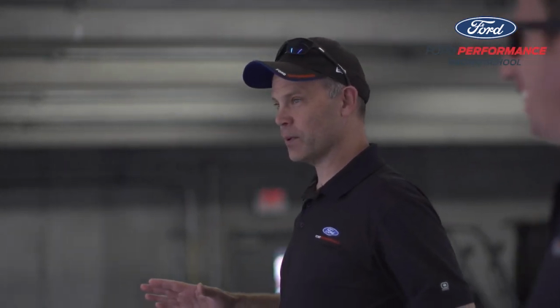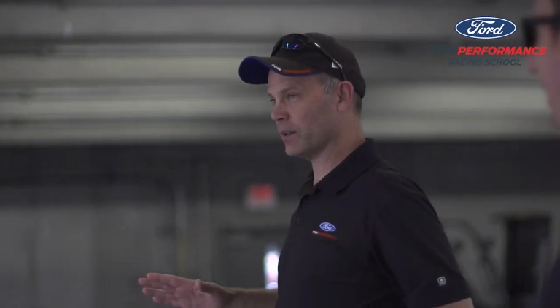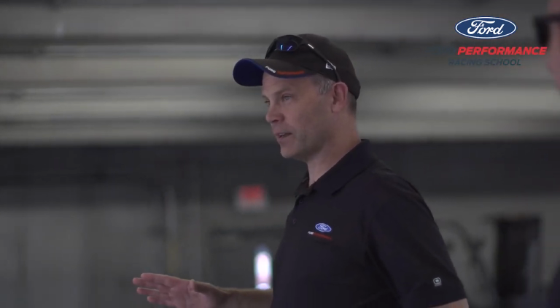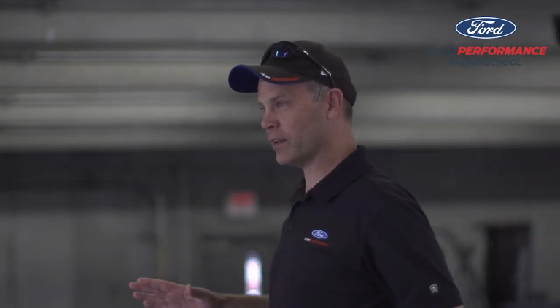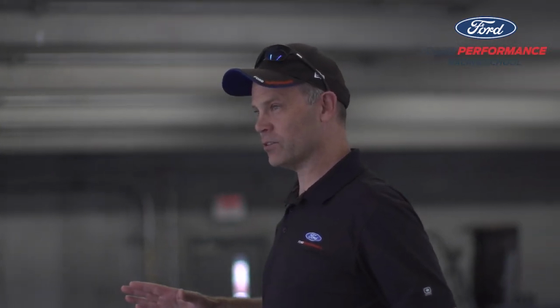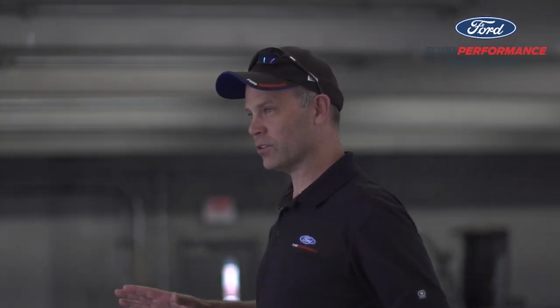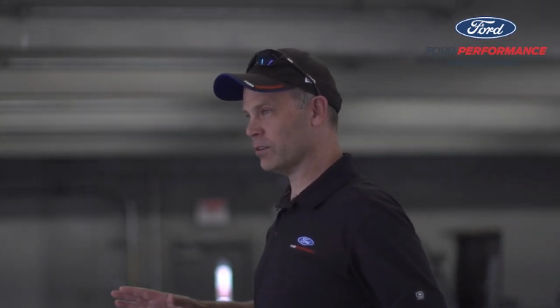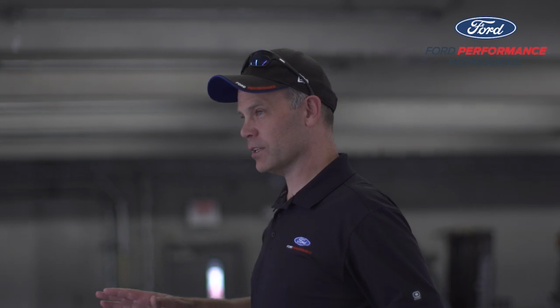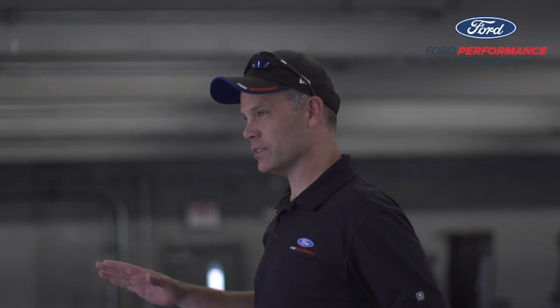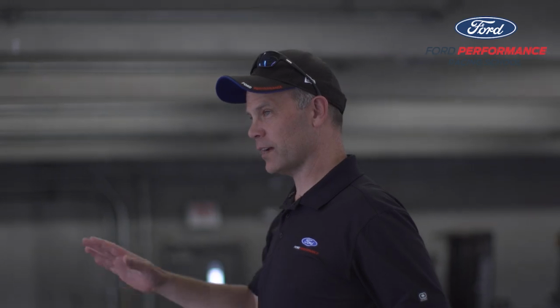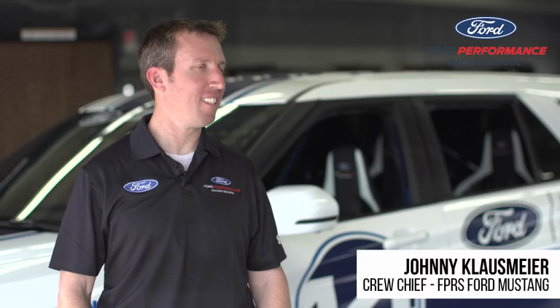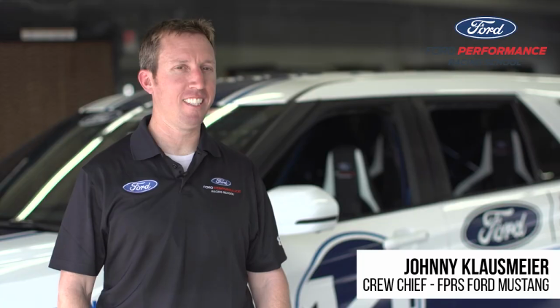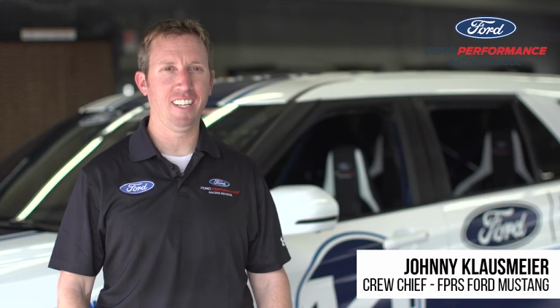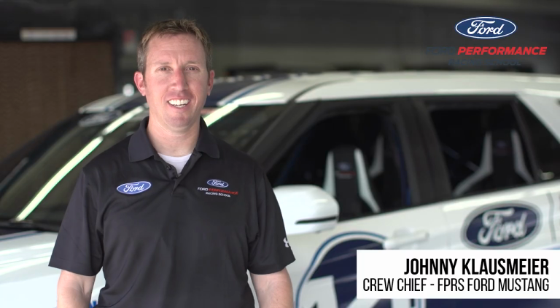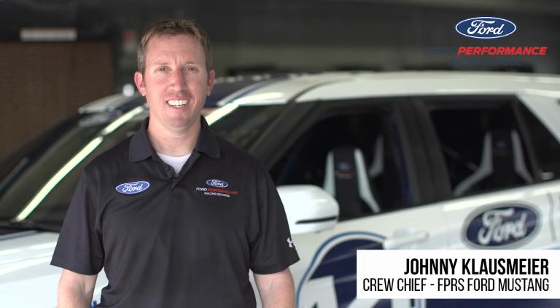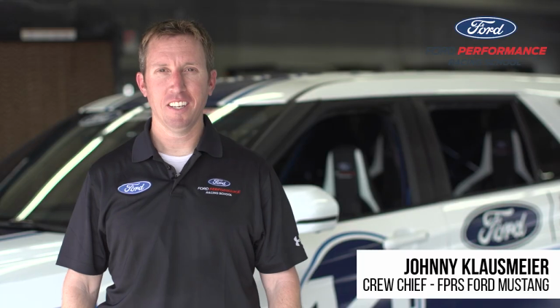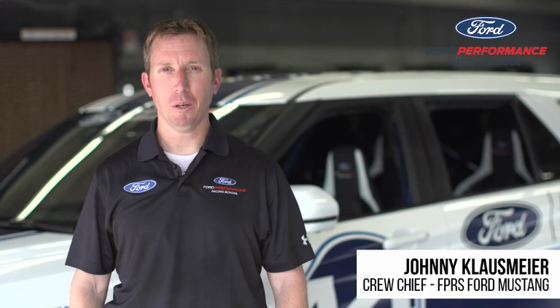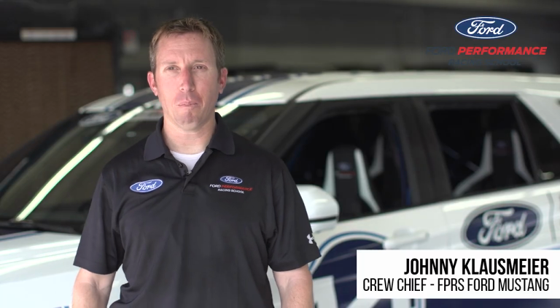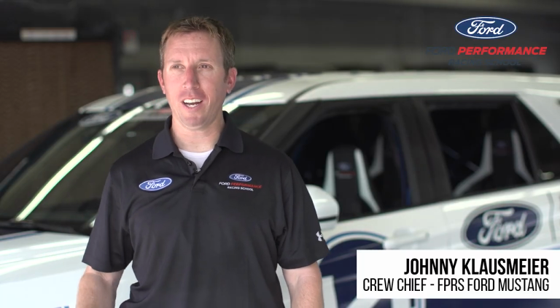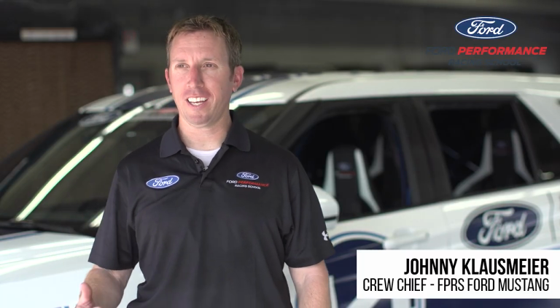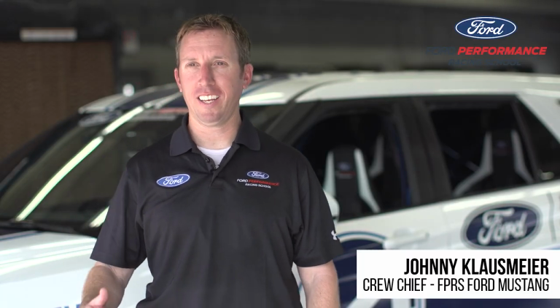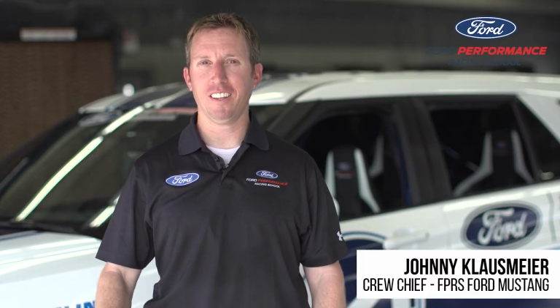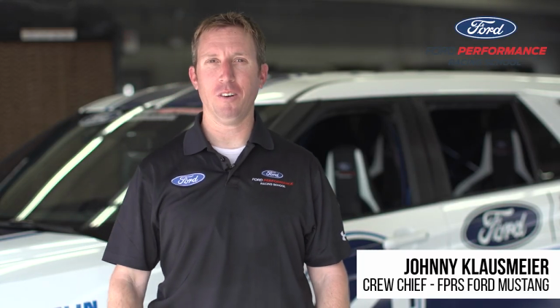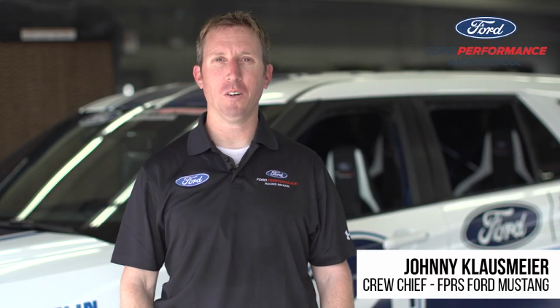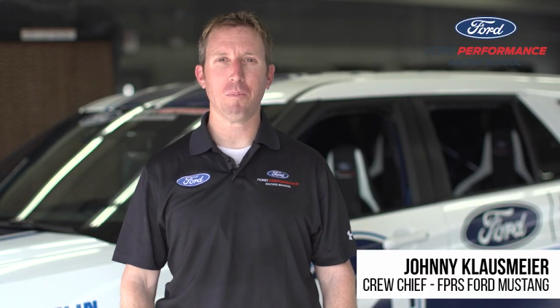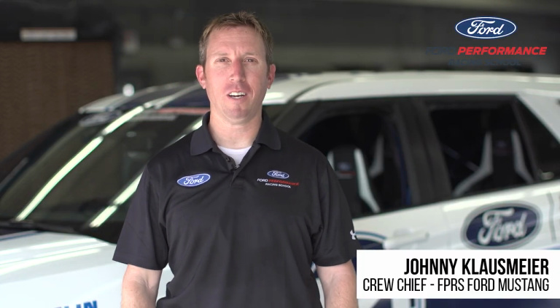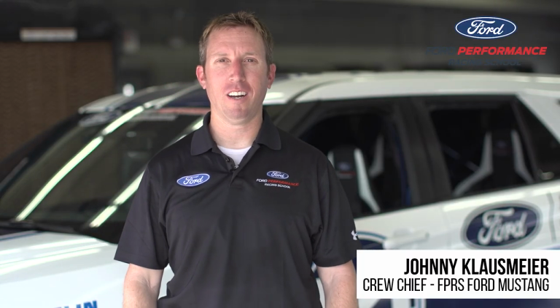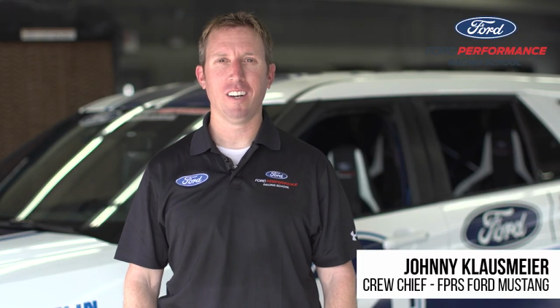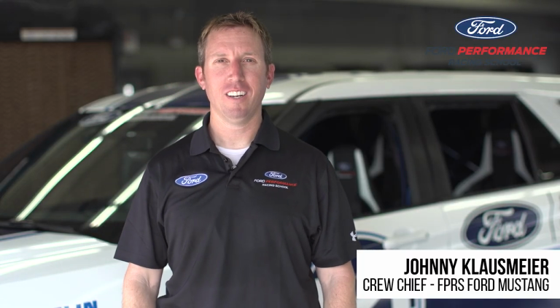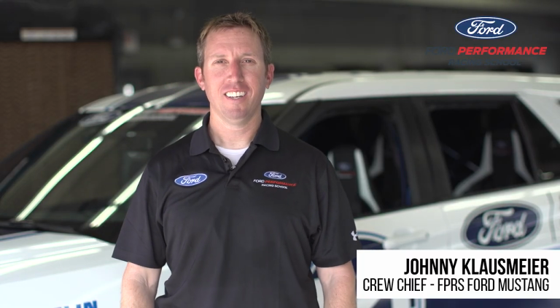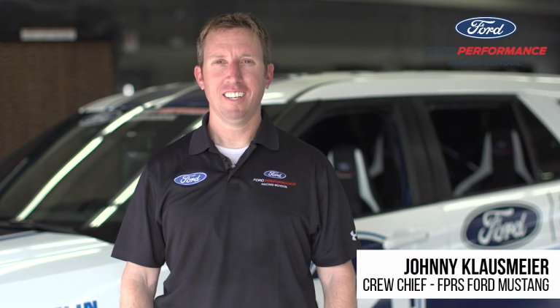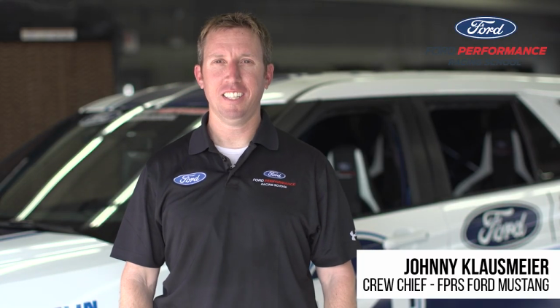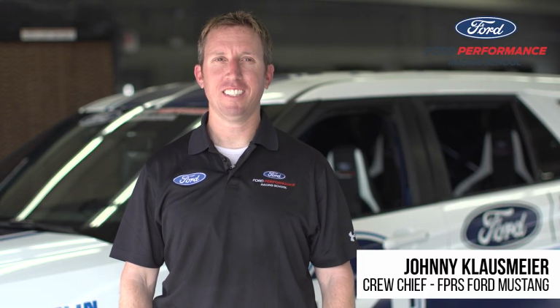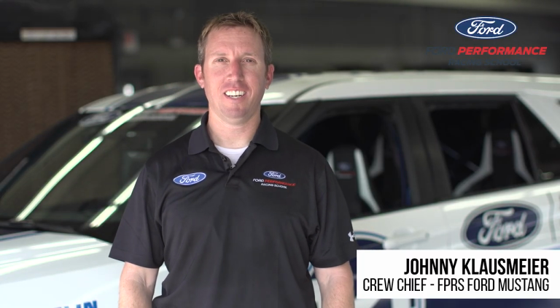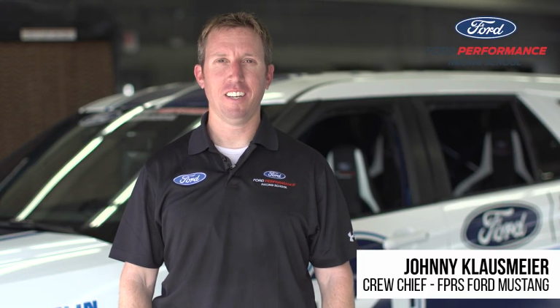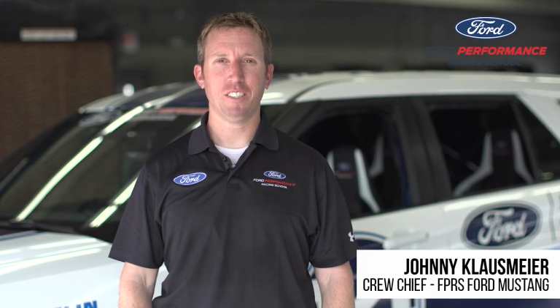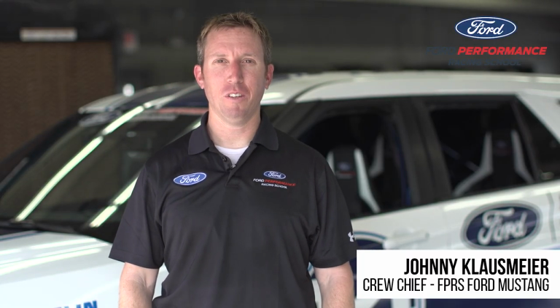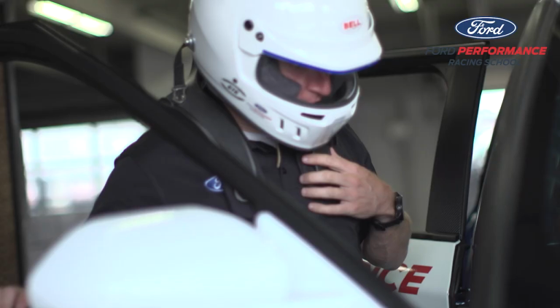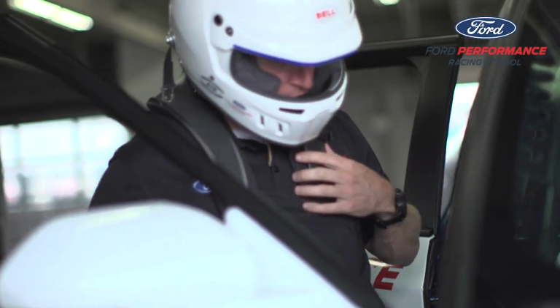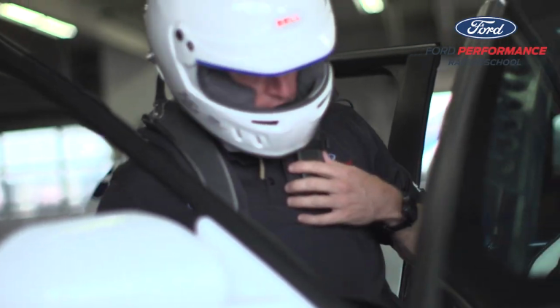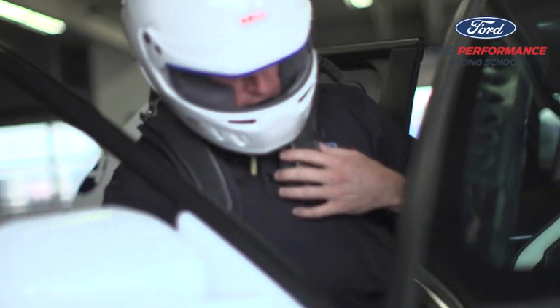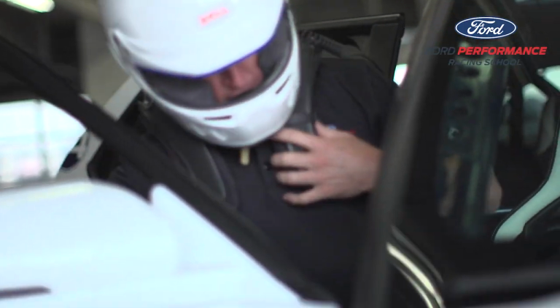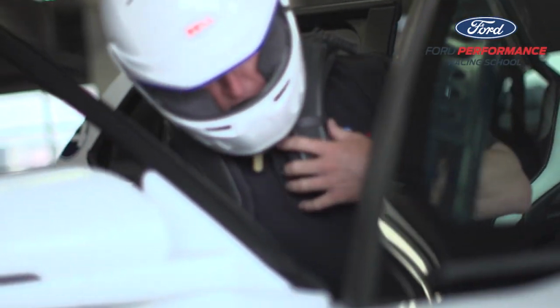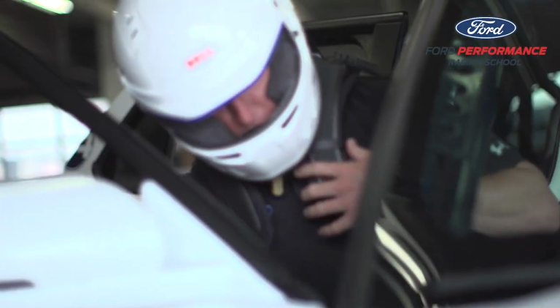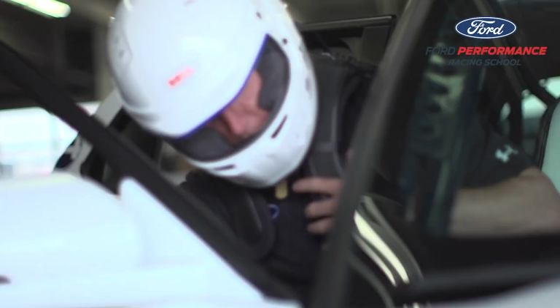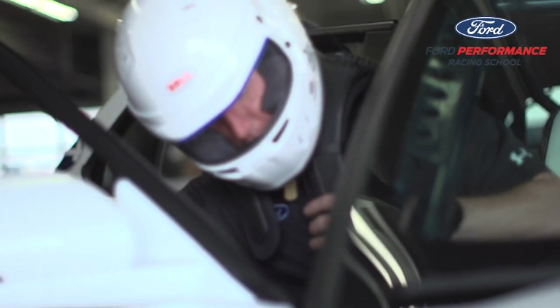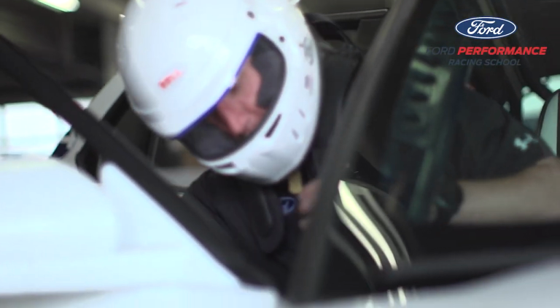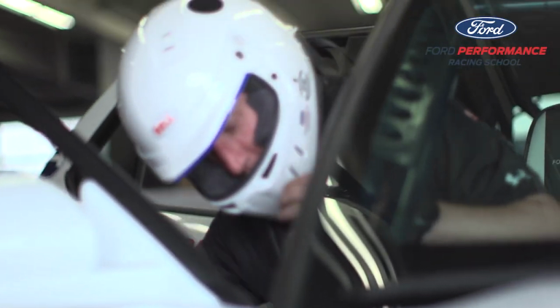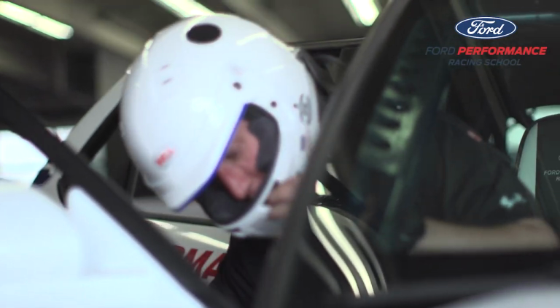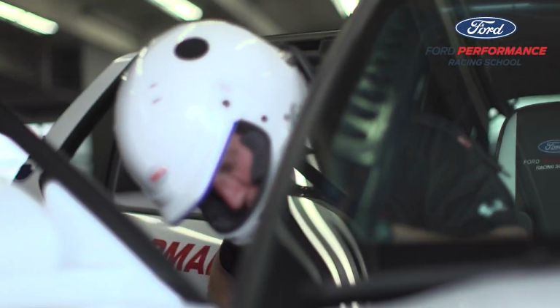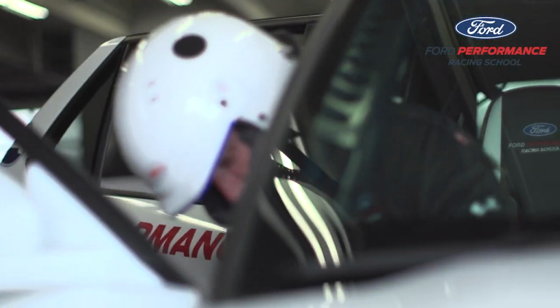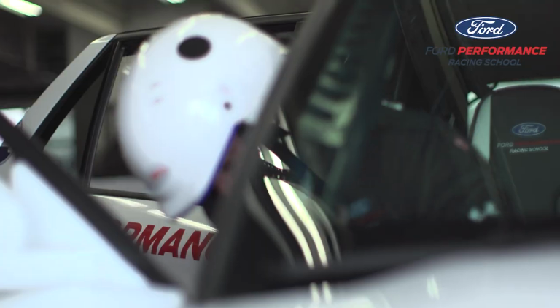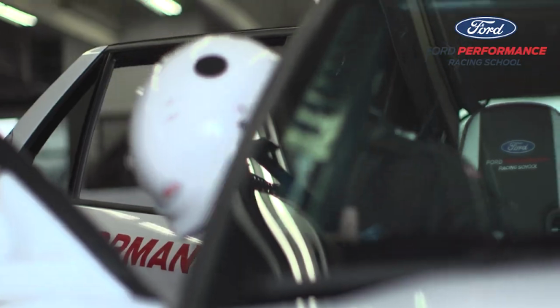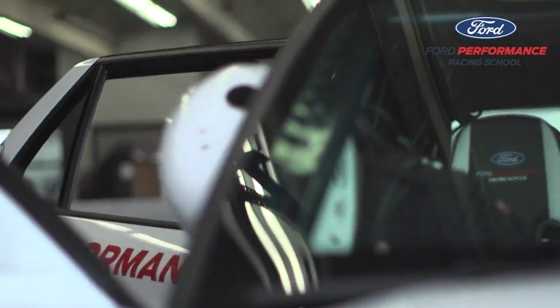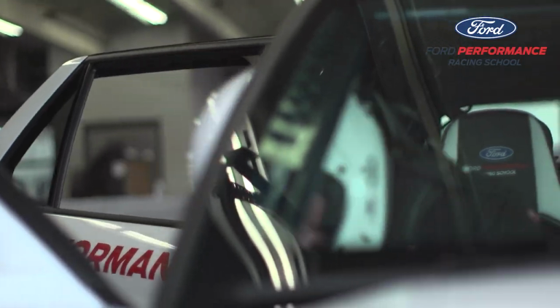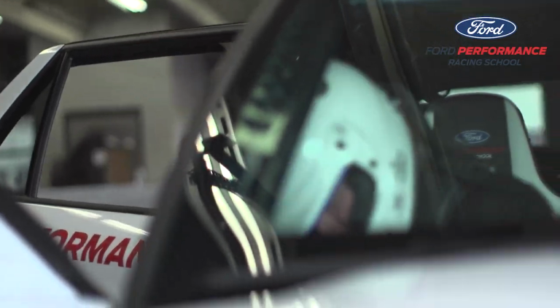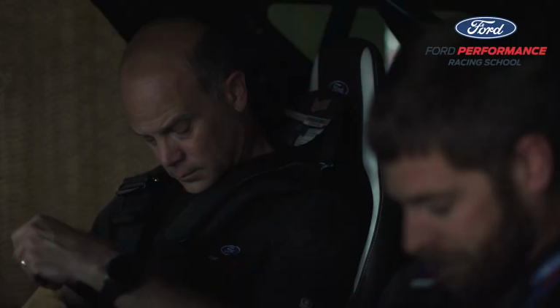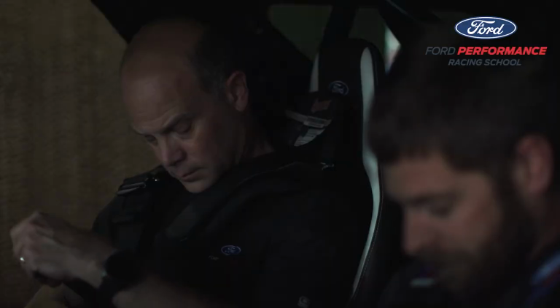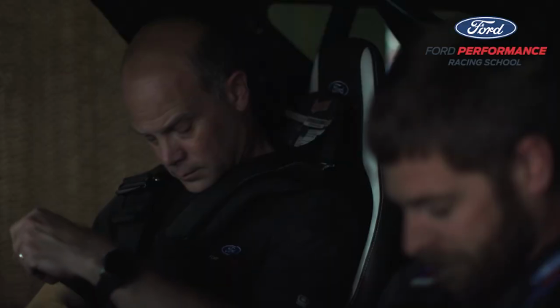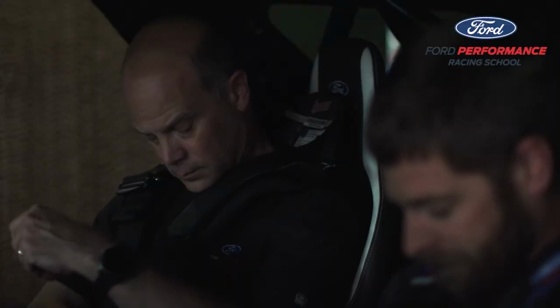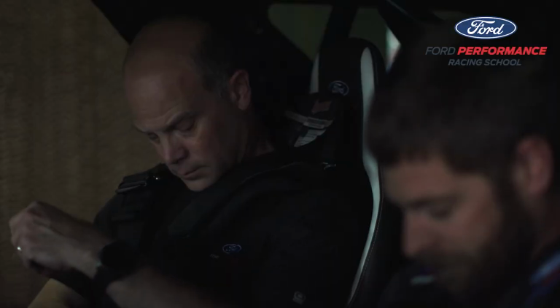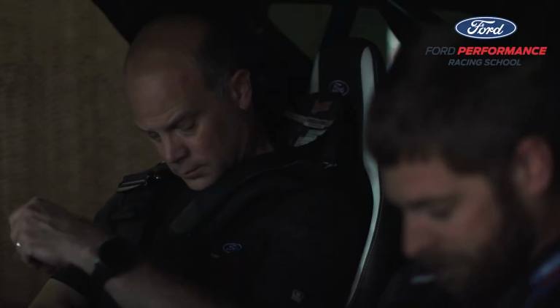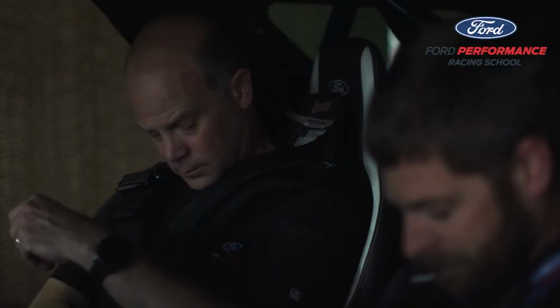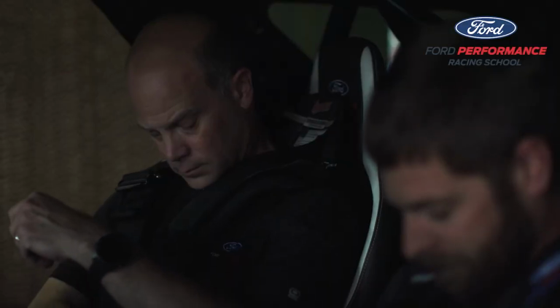With this Explorer ST, the braking, the horsepower, it's really cool. The rear-wheel drive kind of corrects itself. It was a lot of fun.